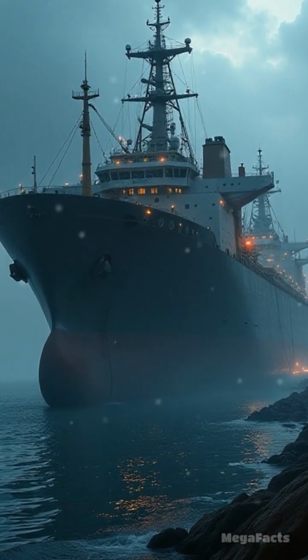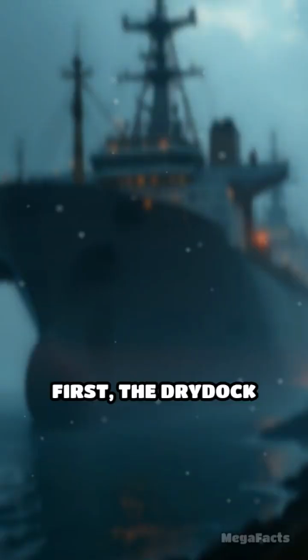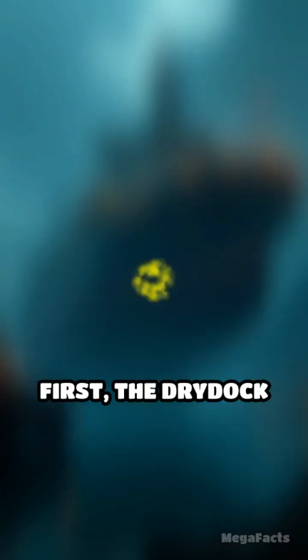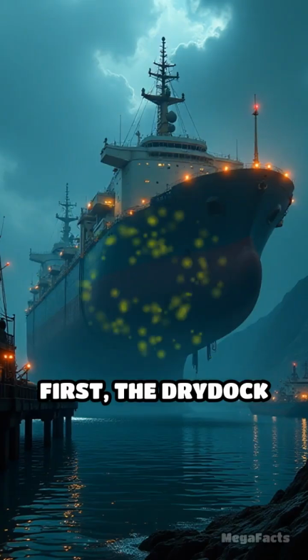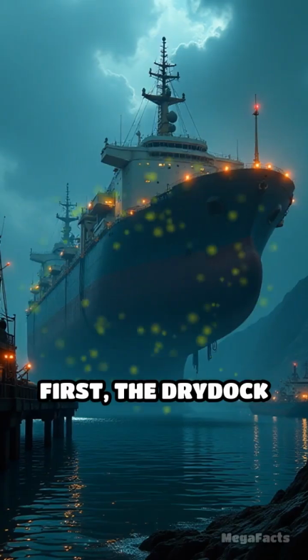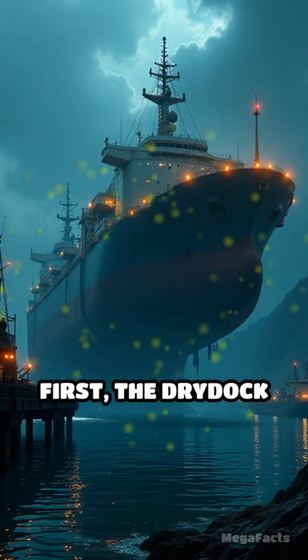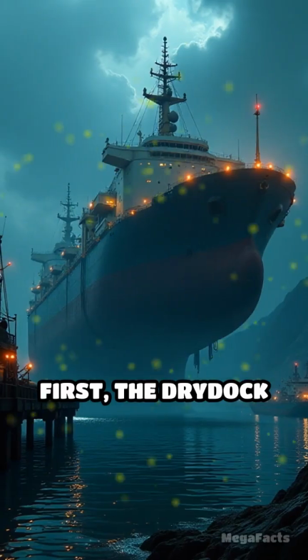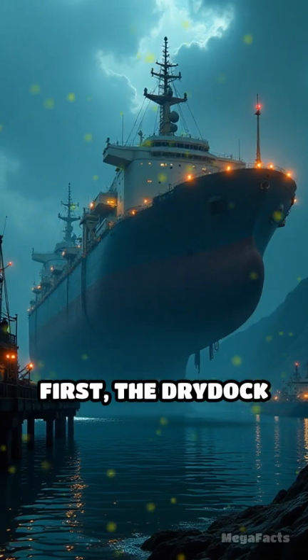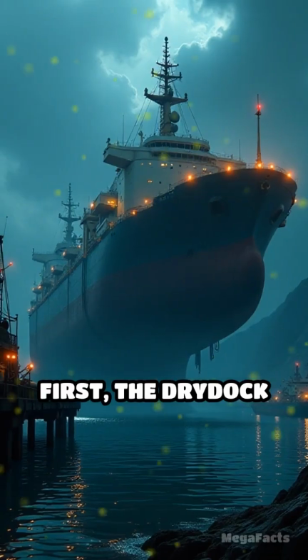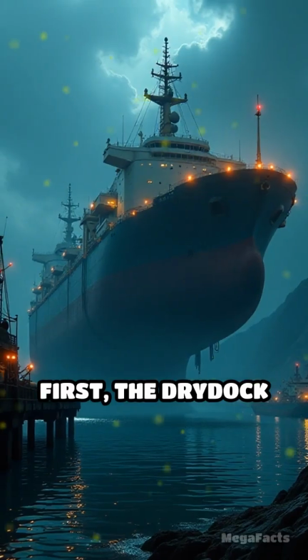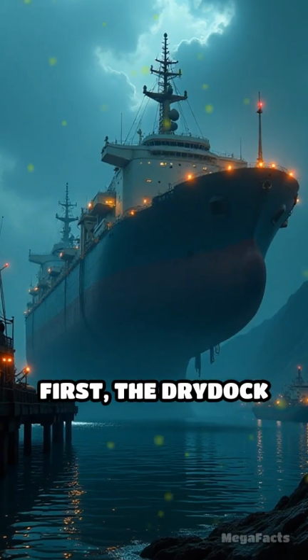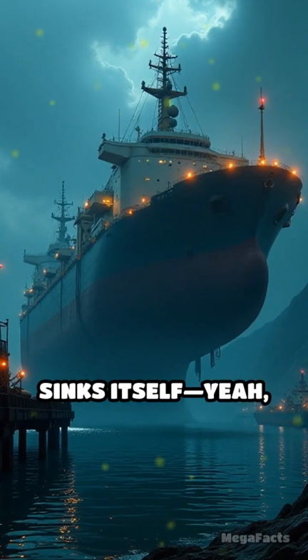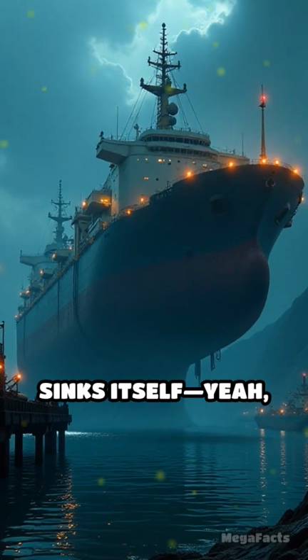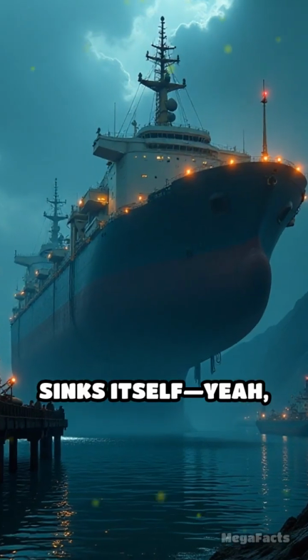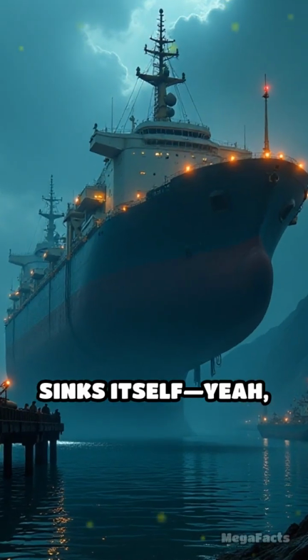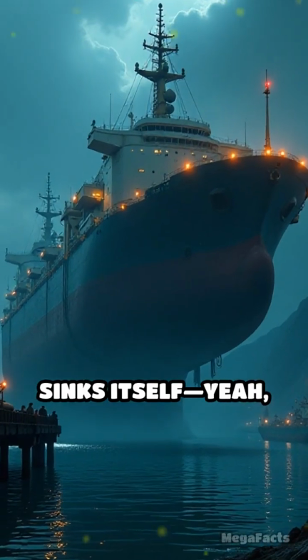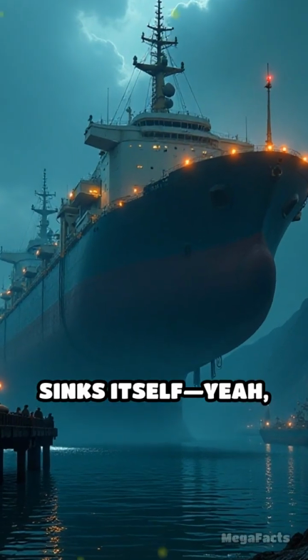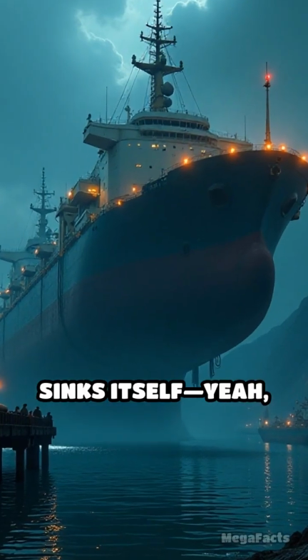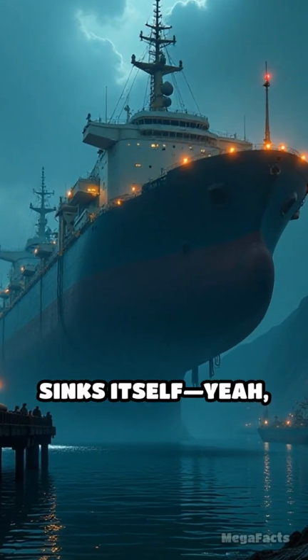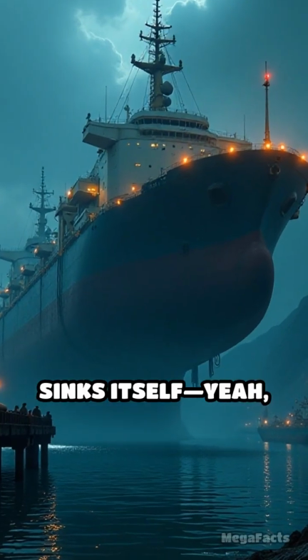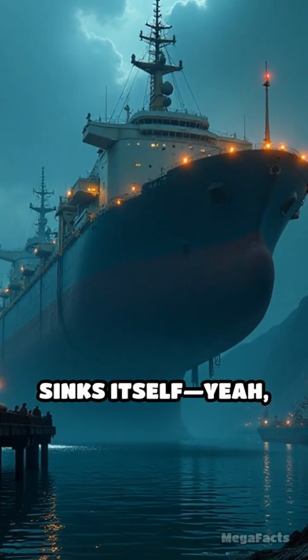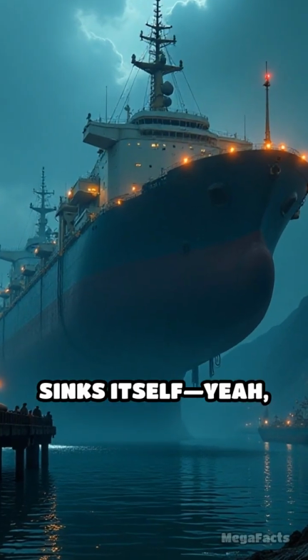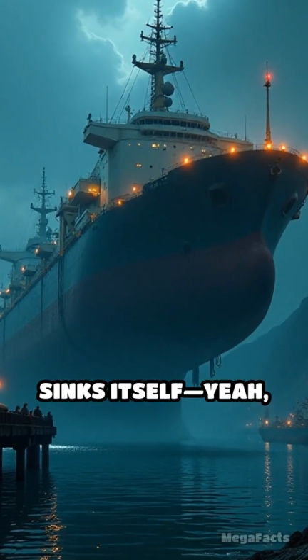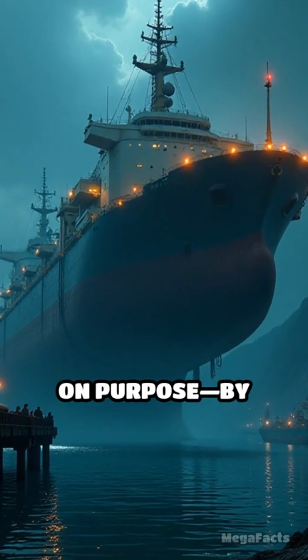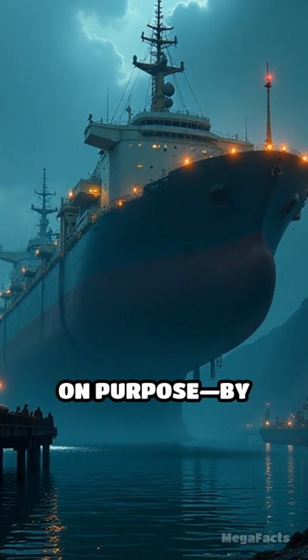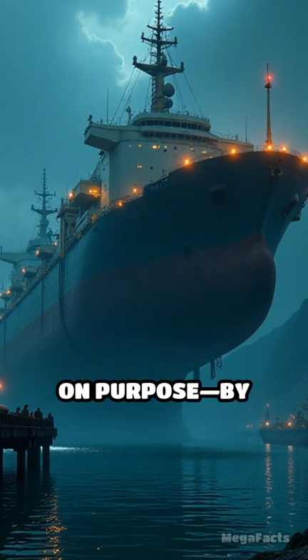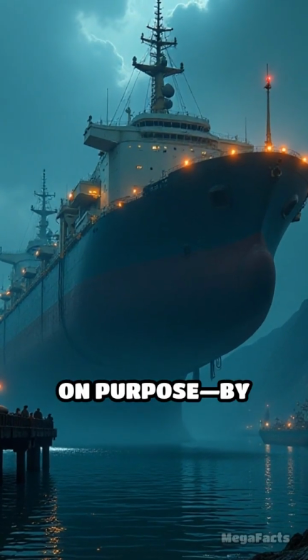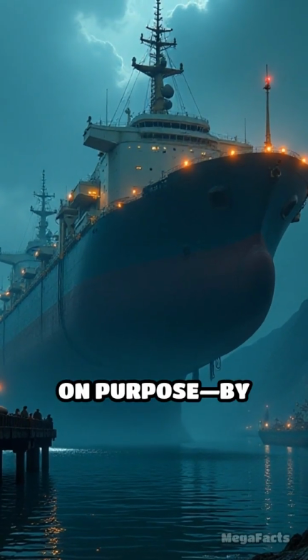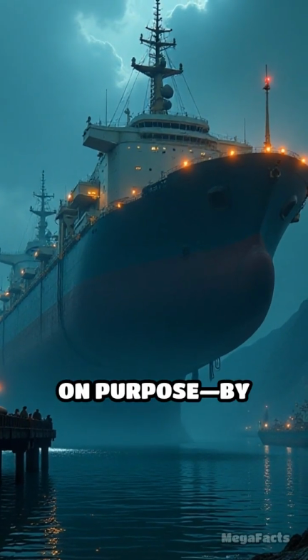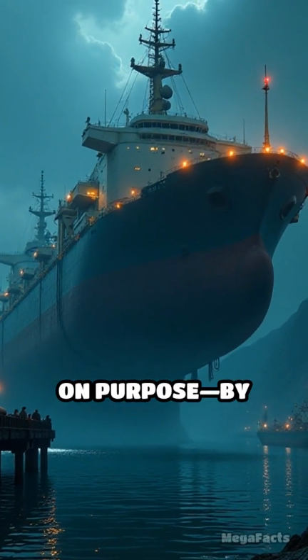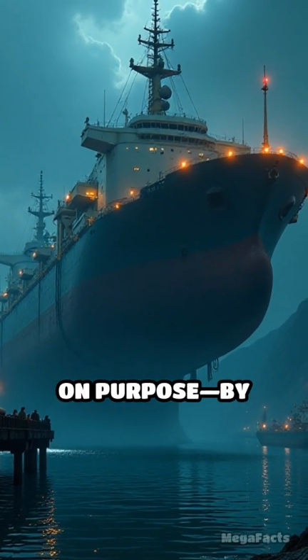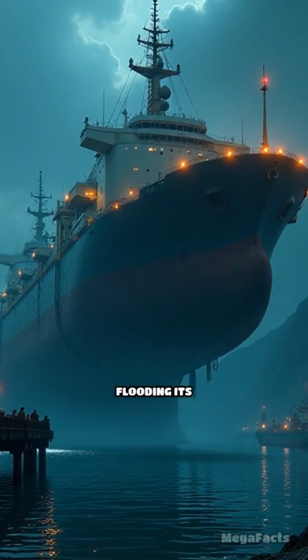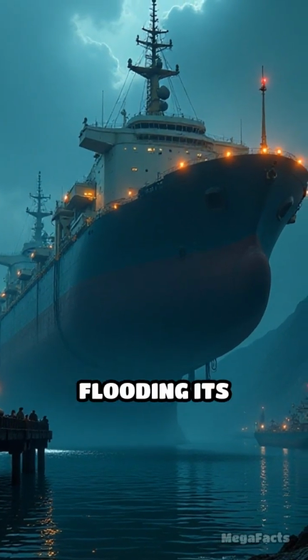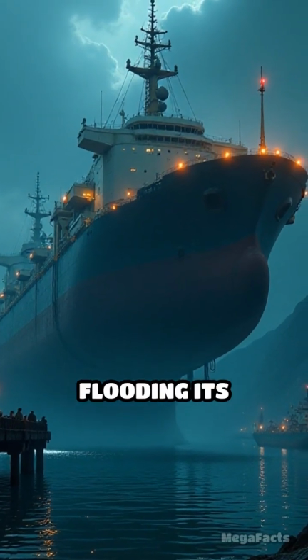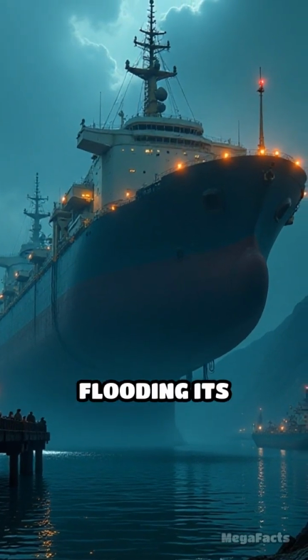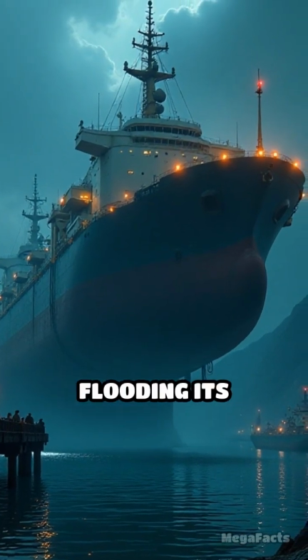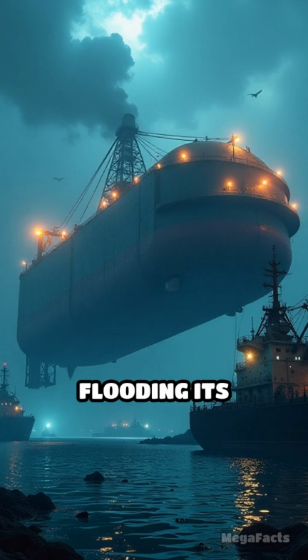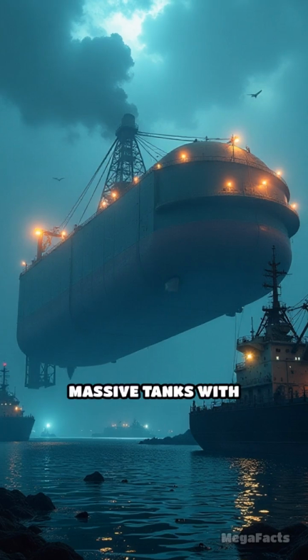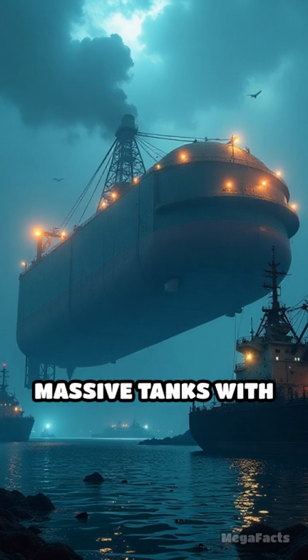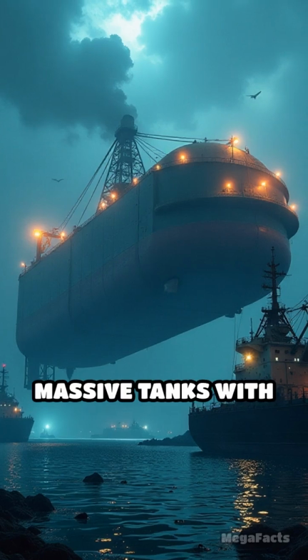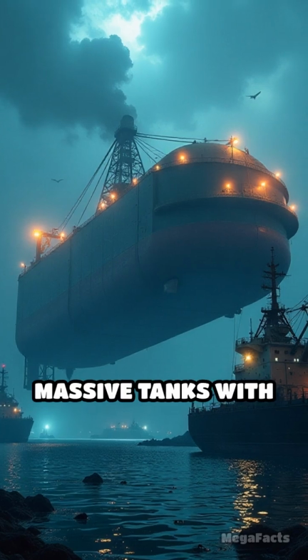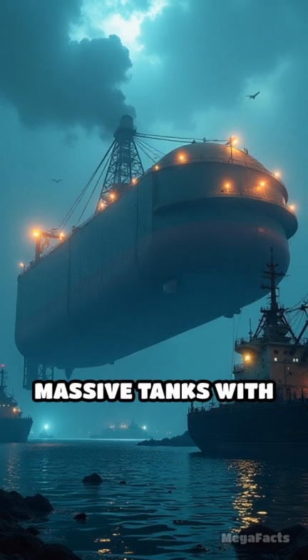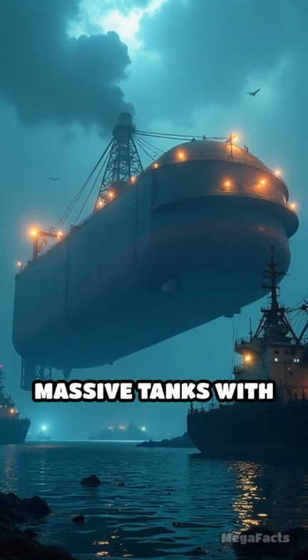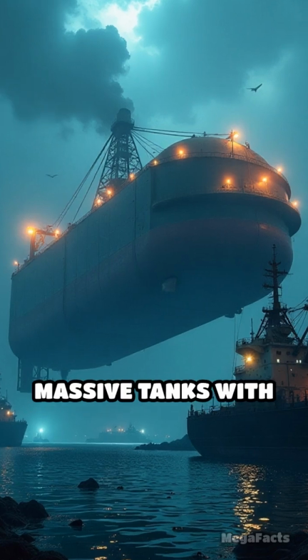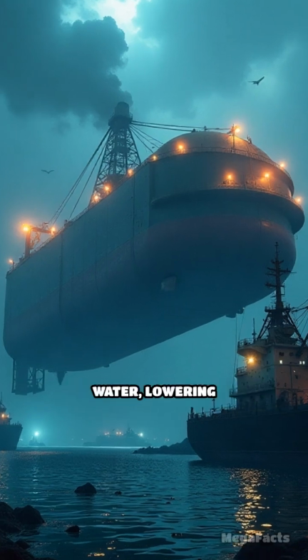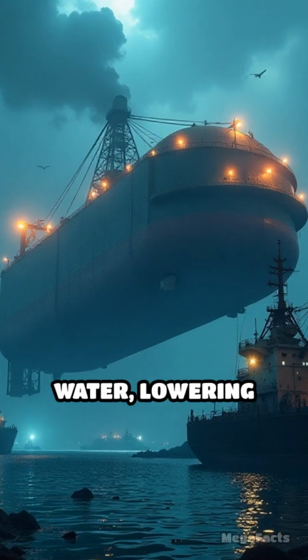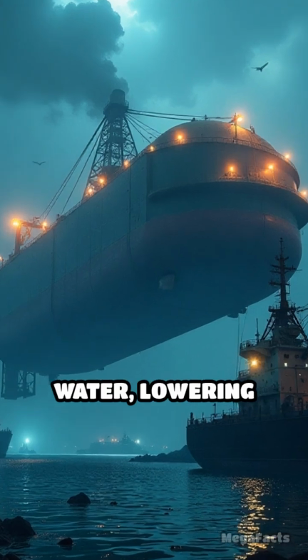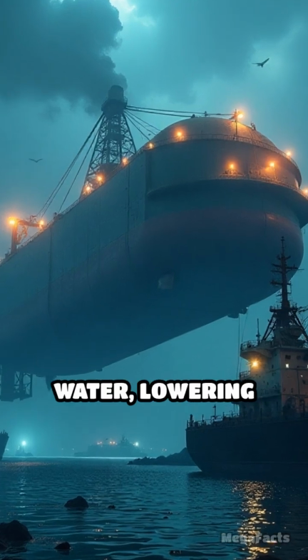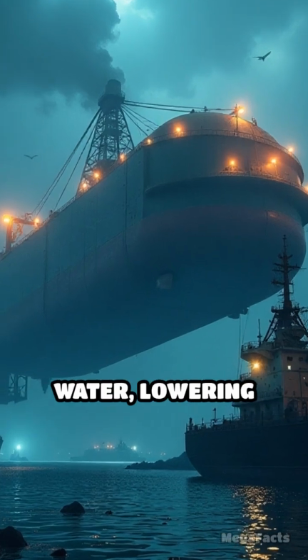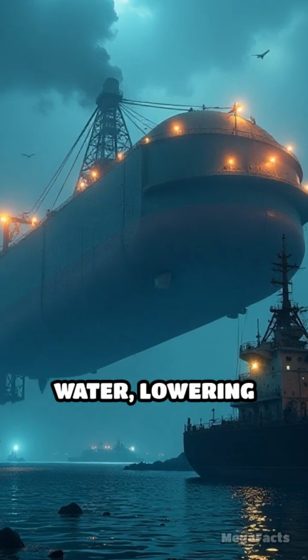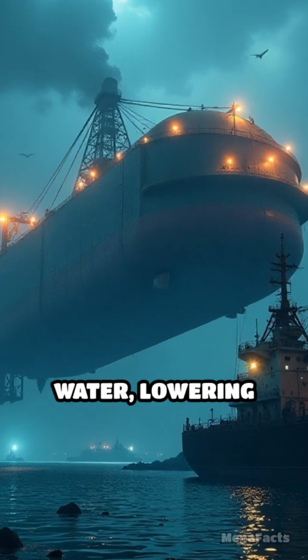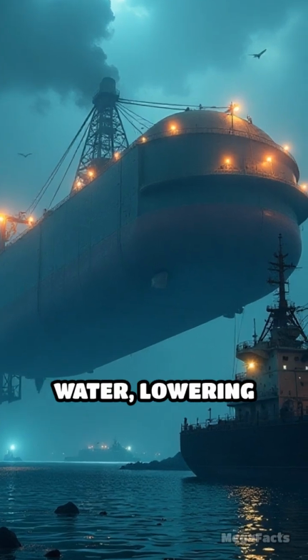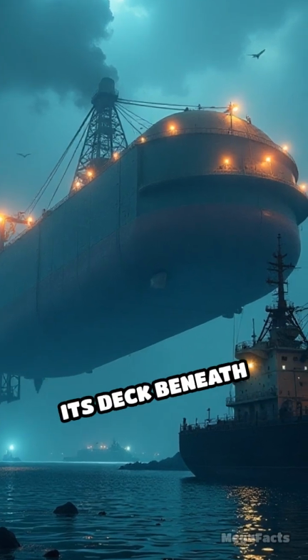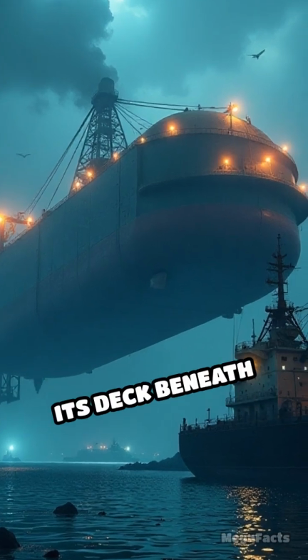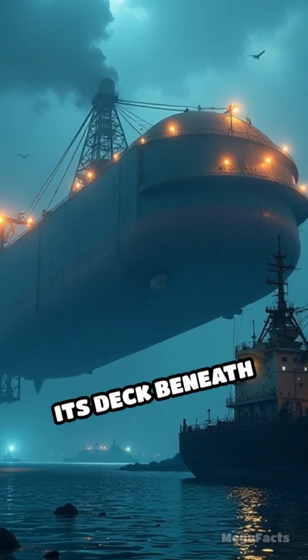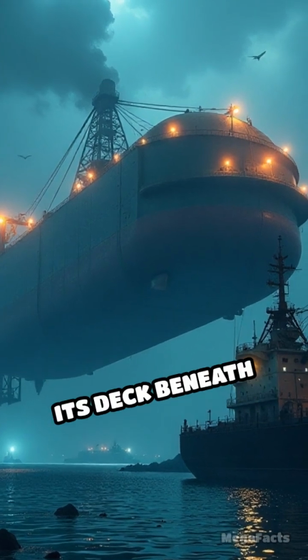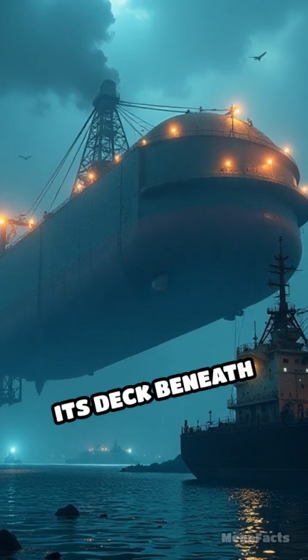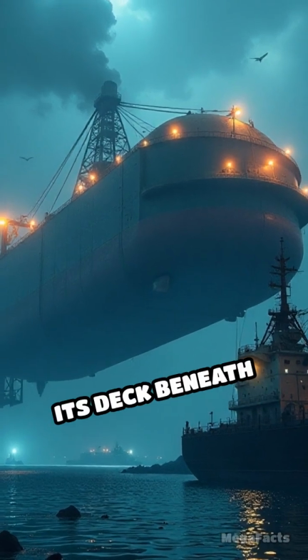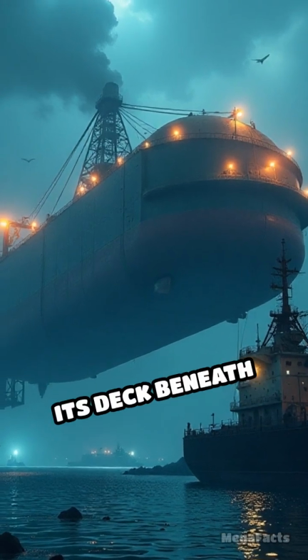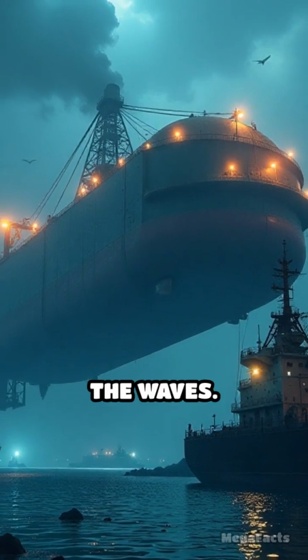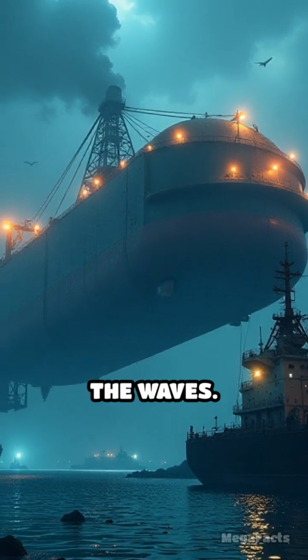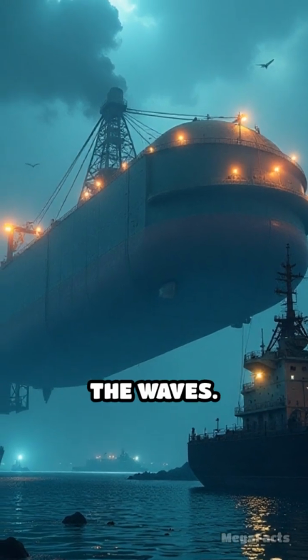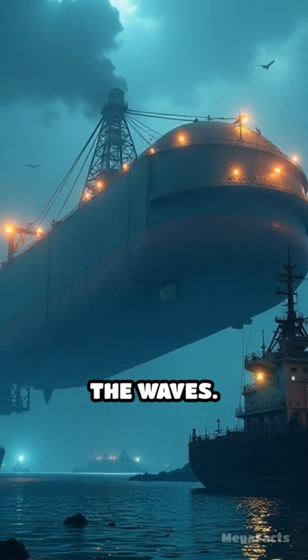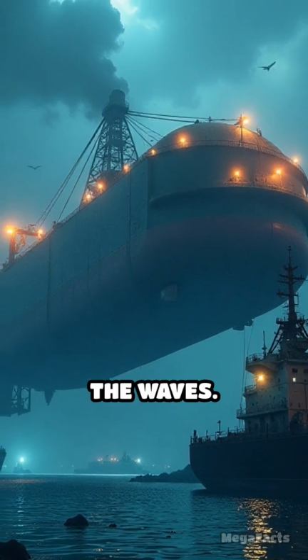First, the drydock sinks itself — yeah, on purpose — by flooding its massive tanks with water, lowering its deck beneath the waves.